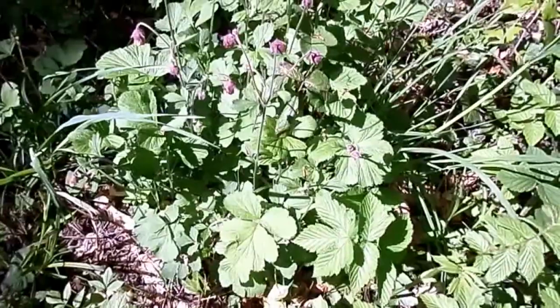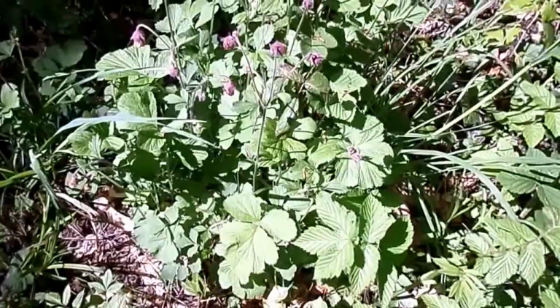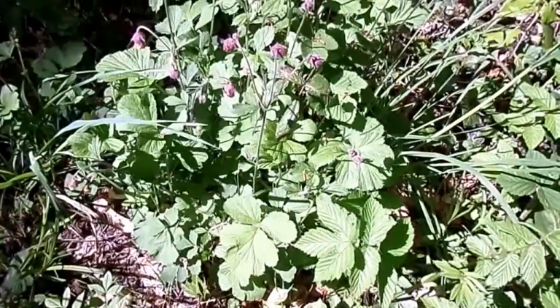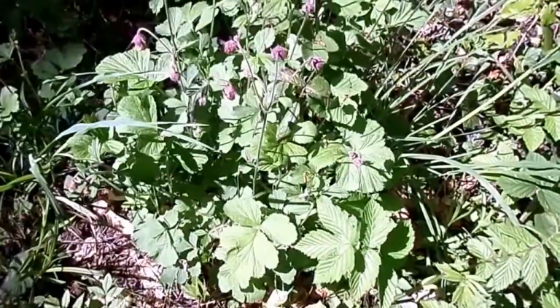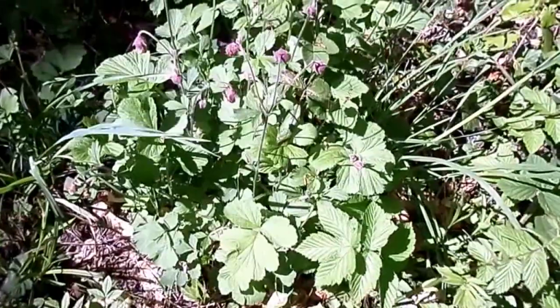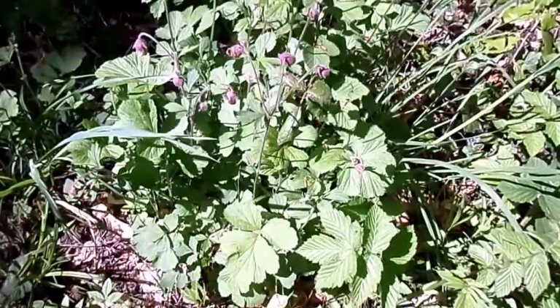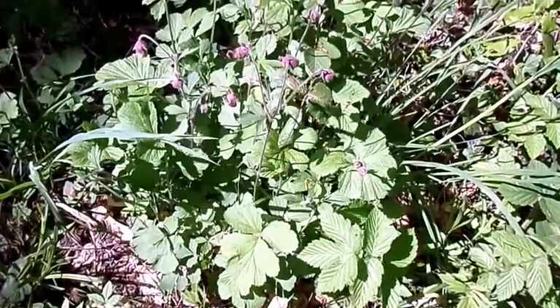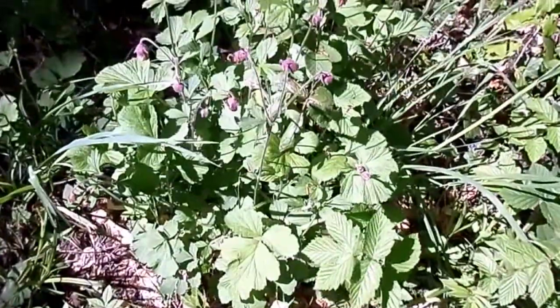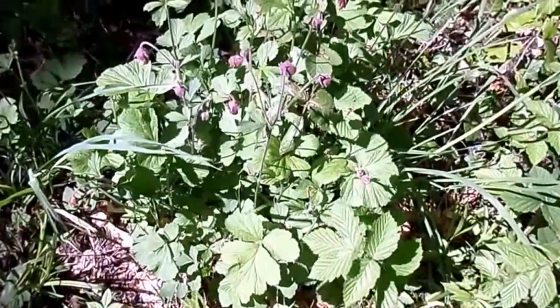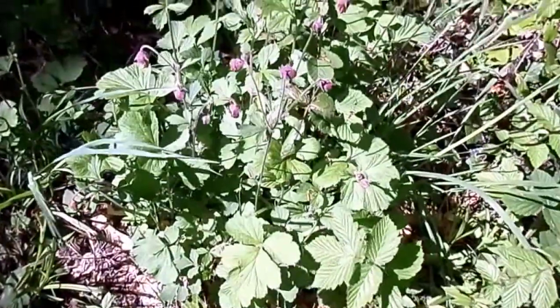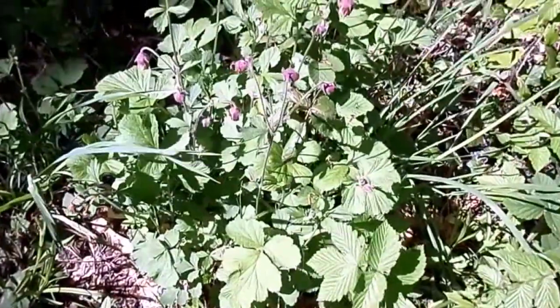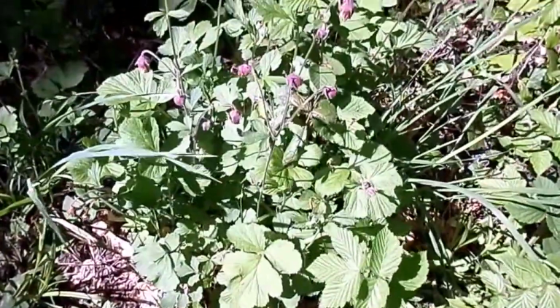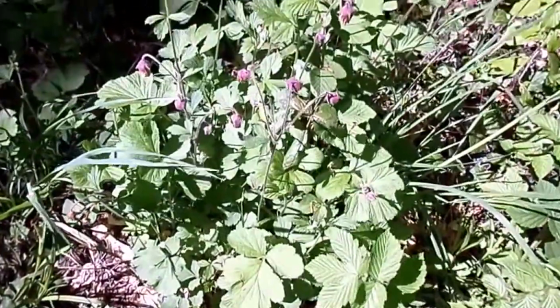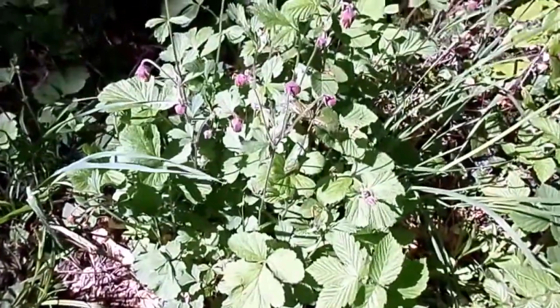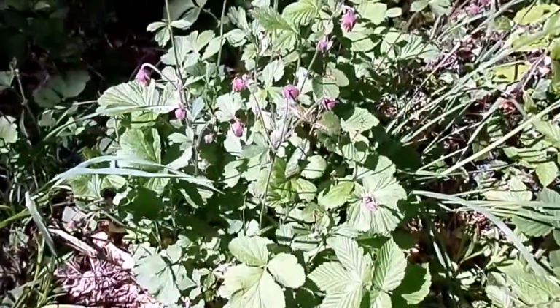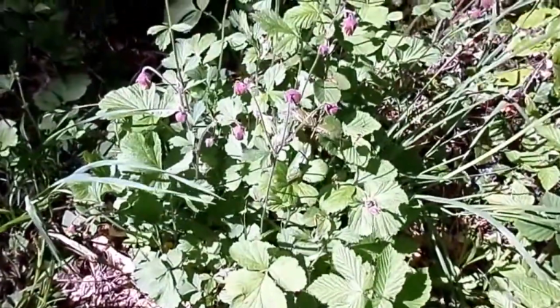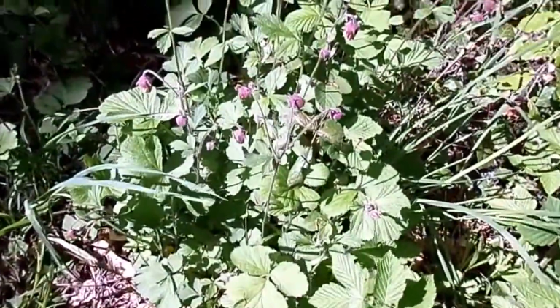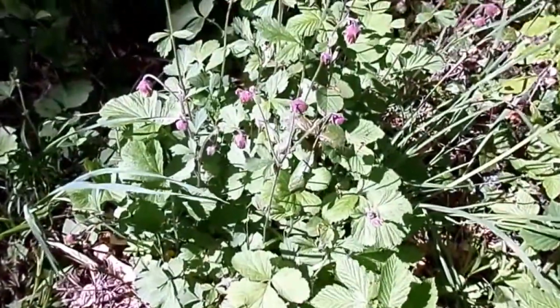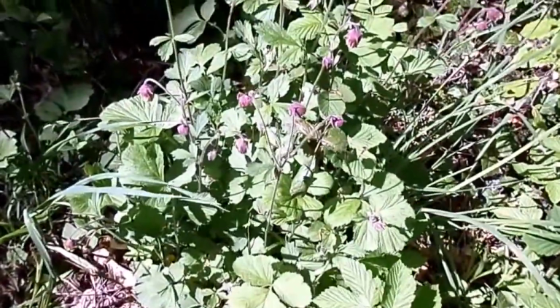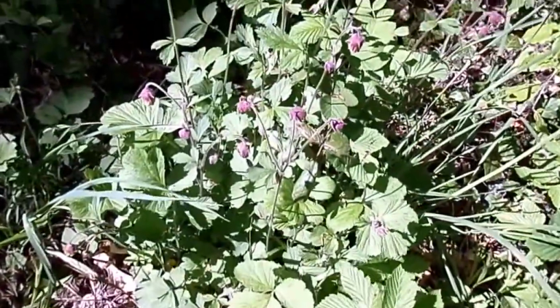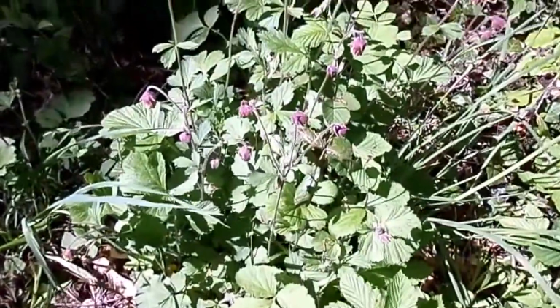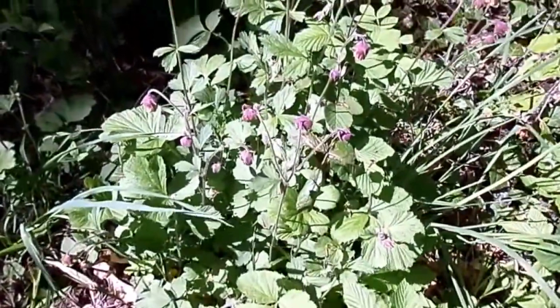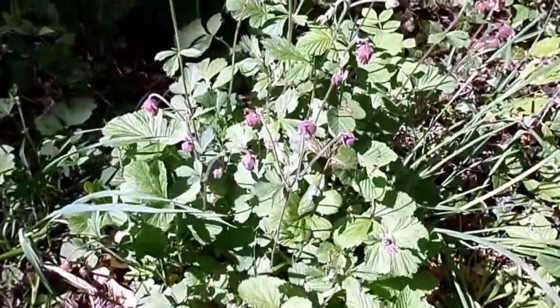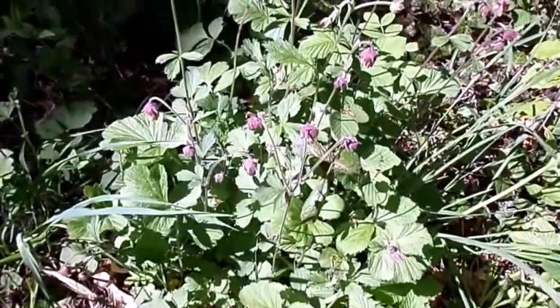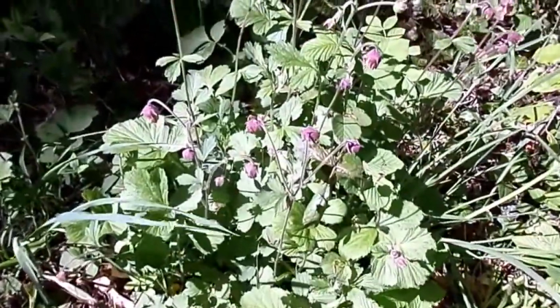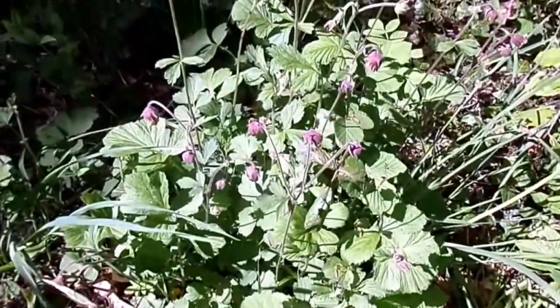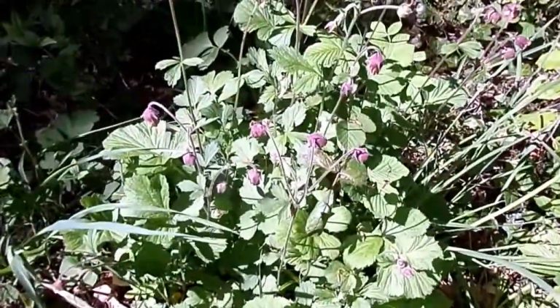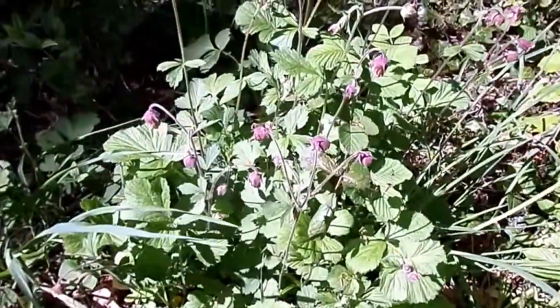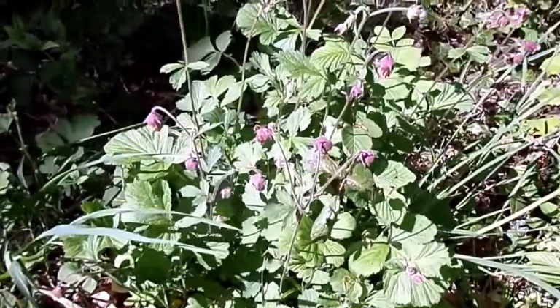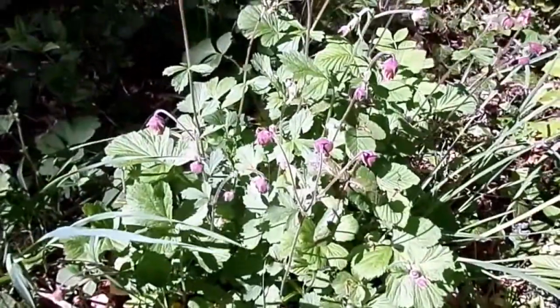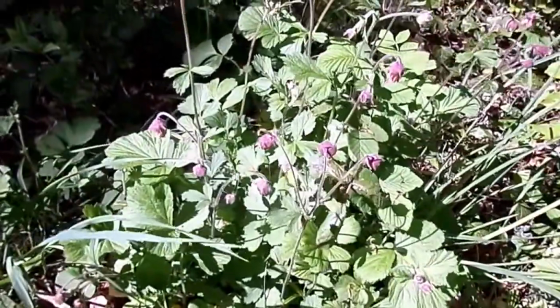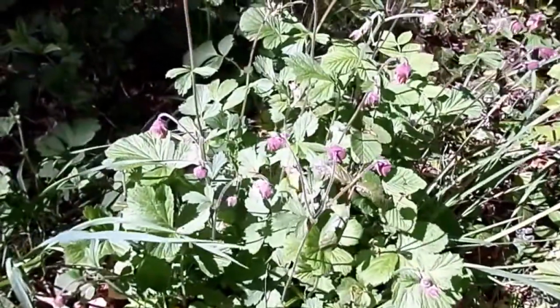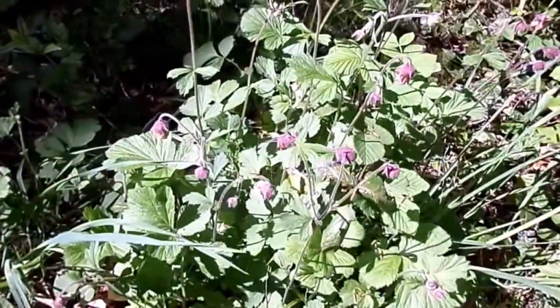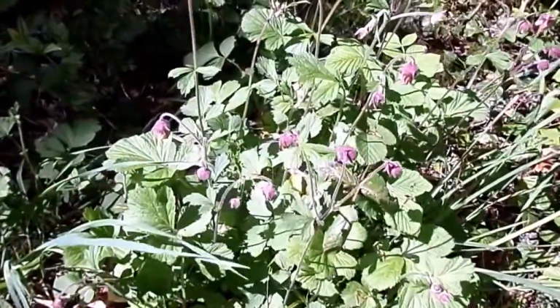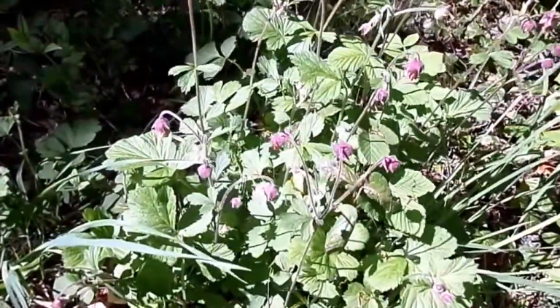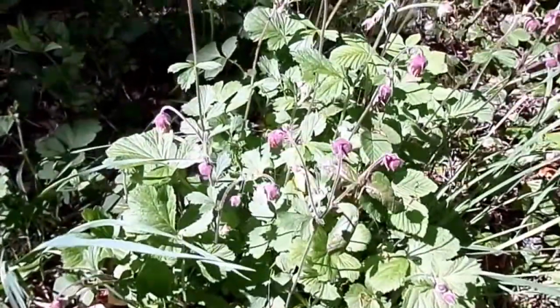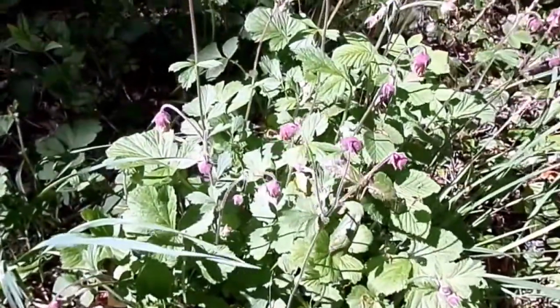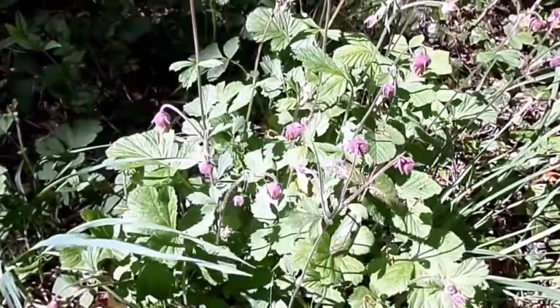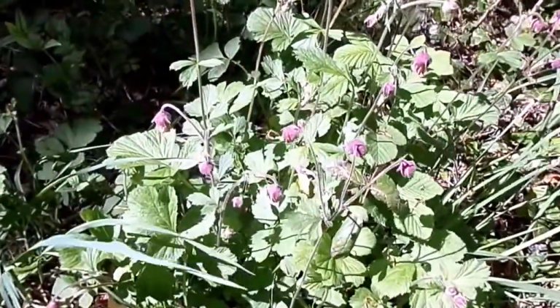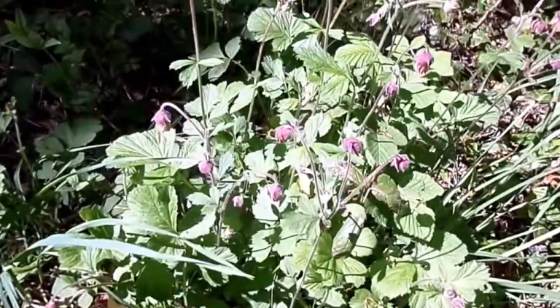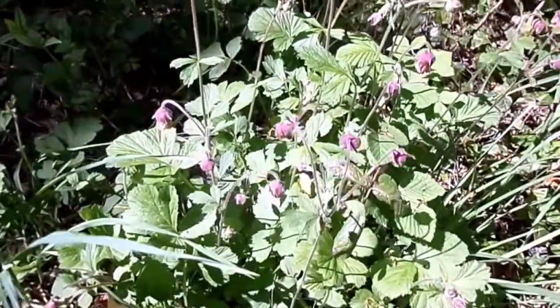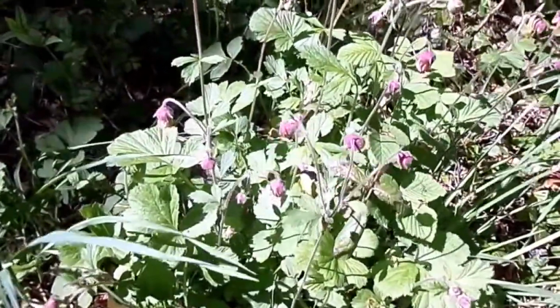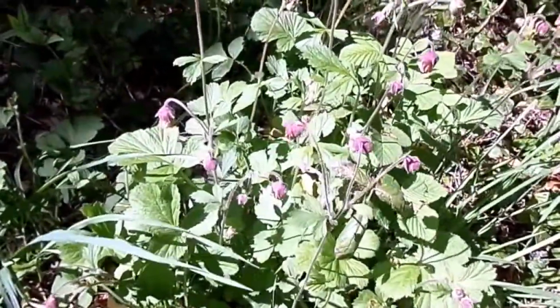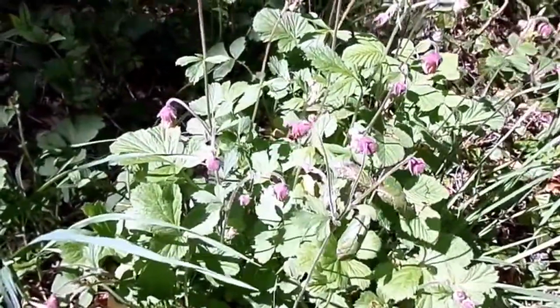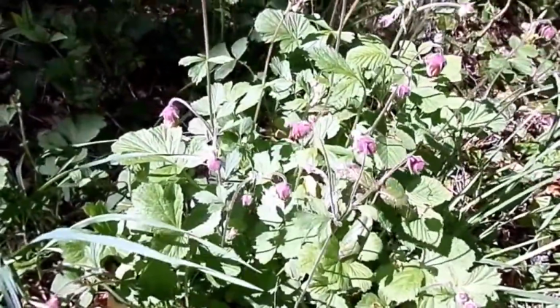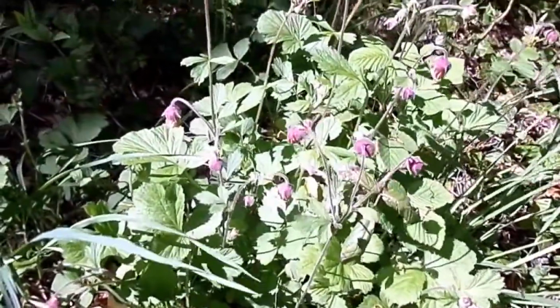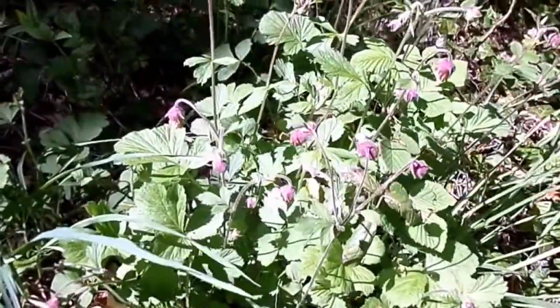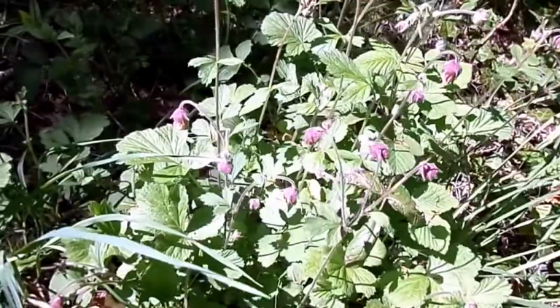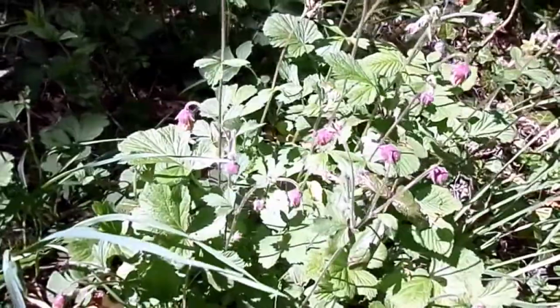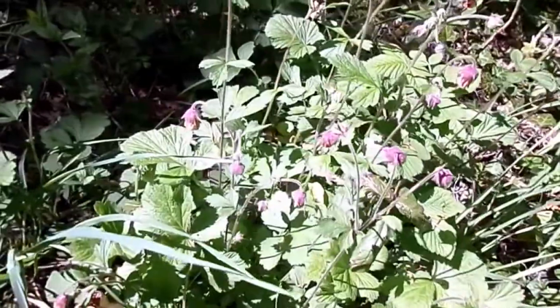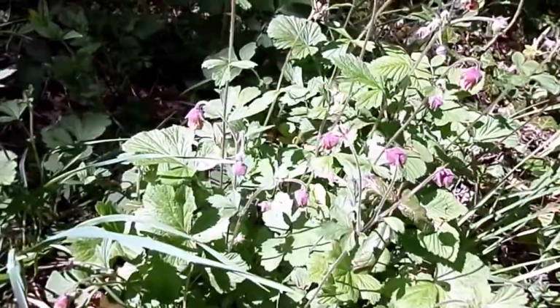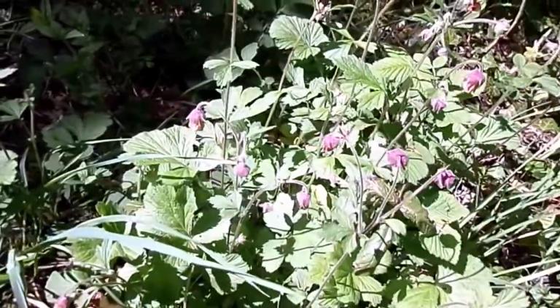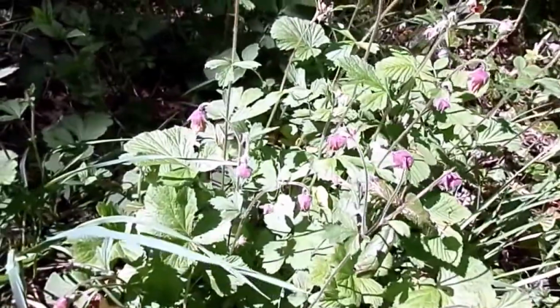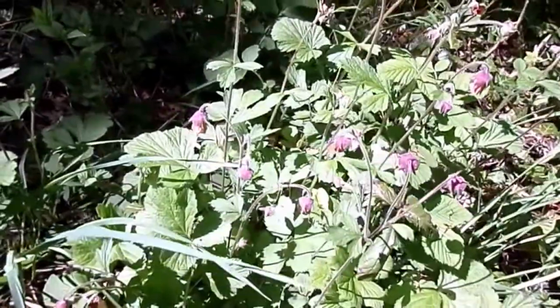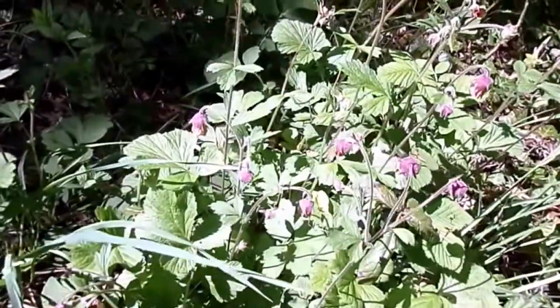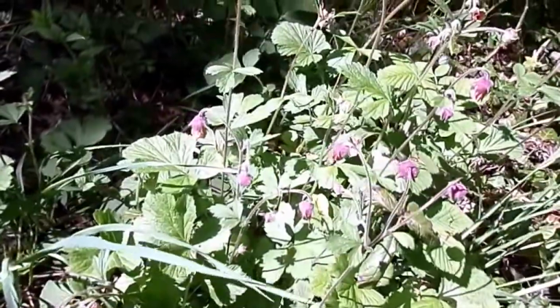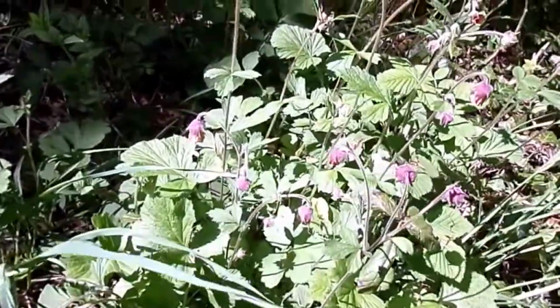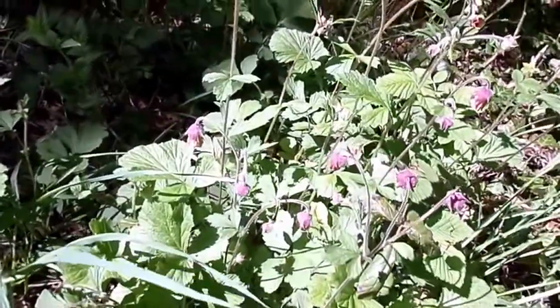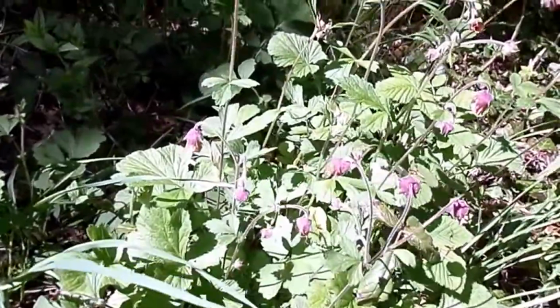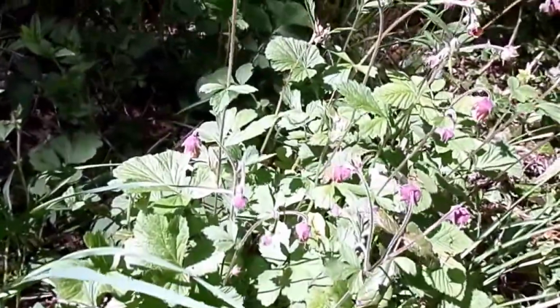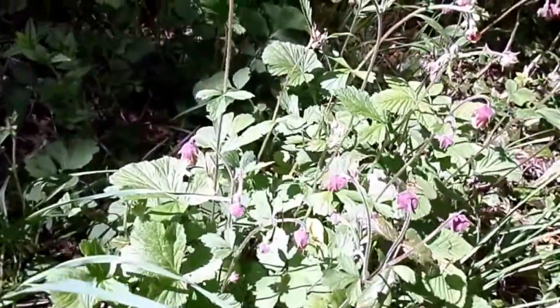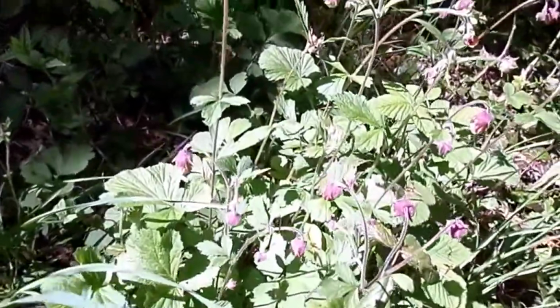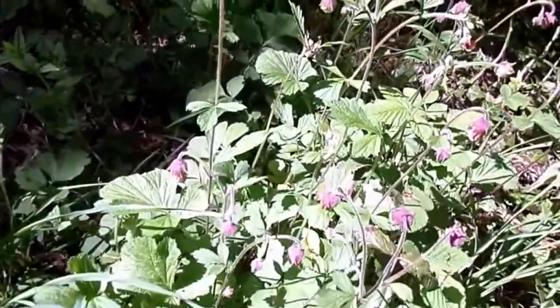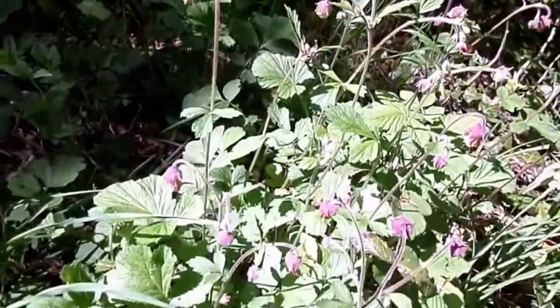These plants here with the pendulous flower heads are known as Geum rivale, that is, the water avens.